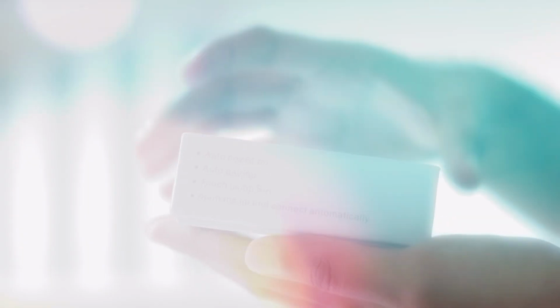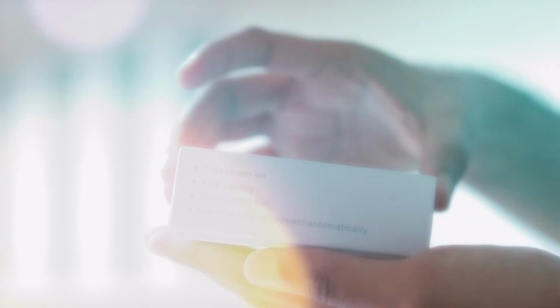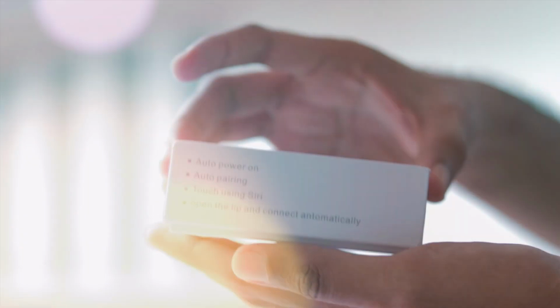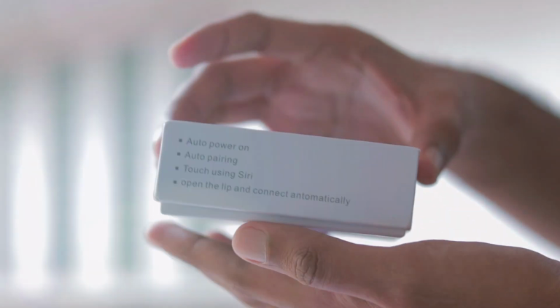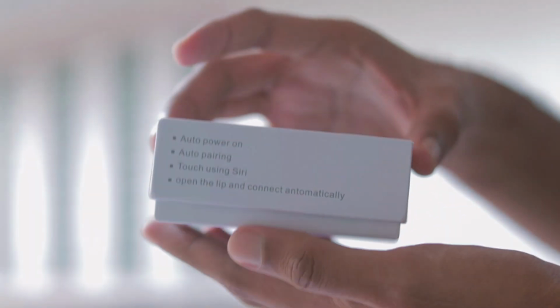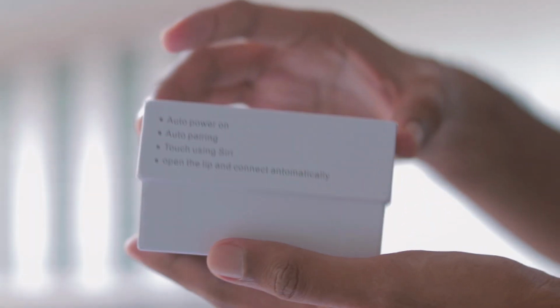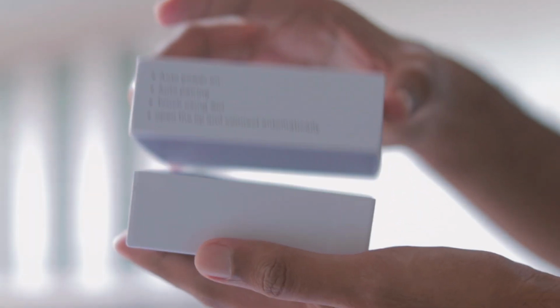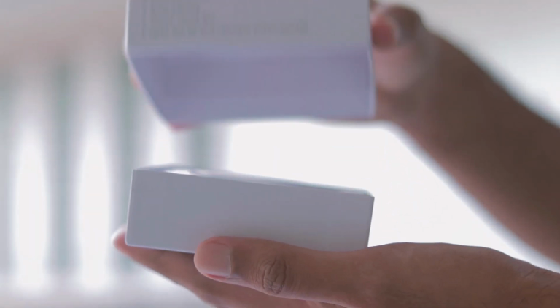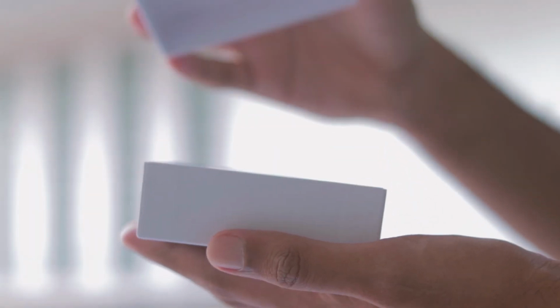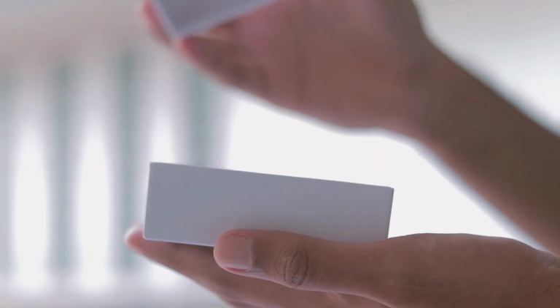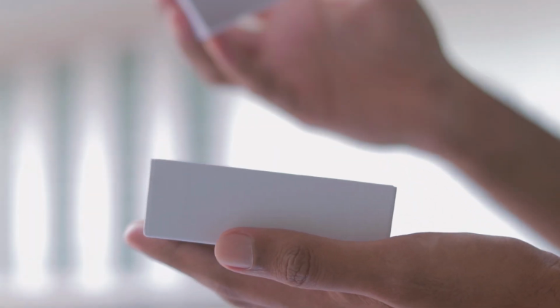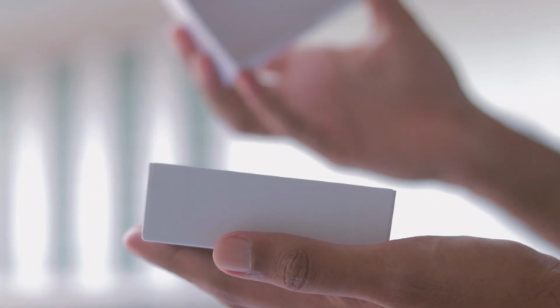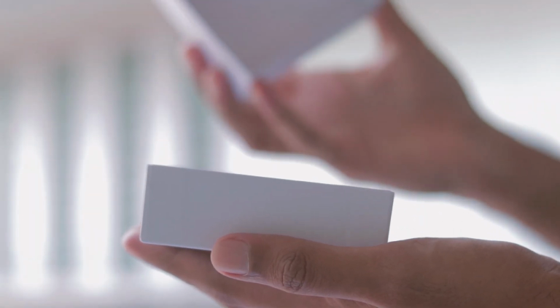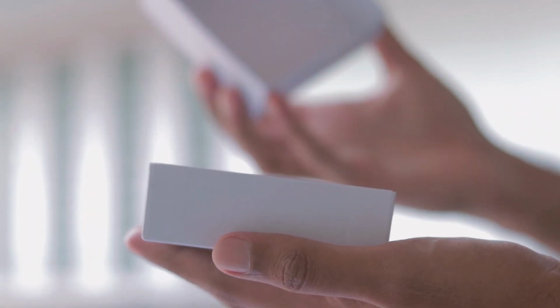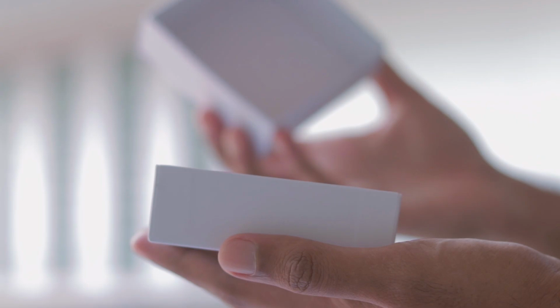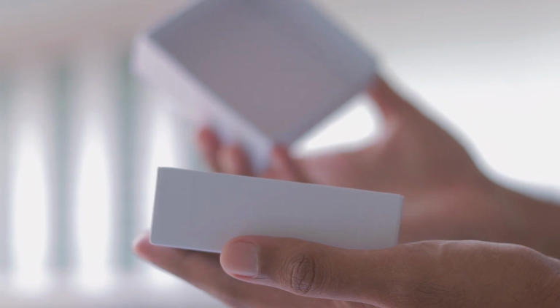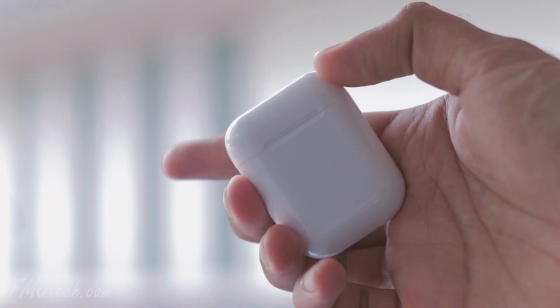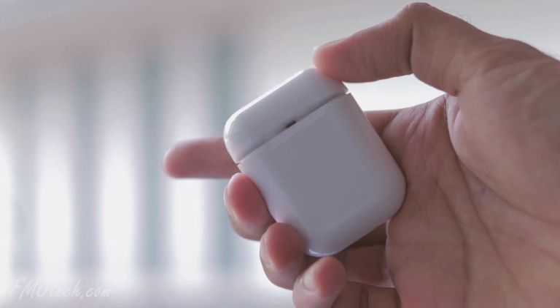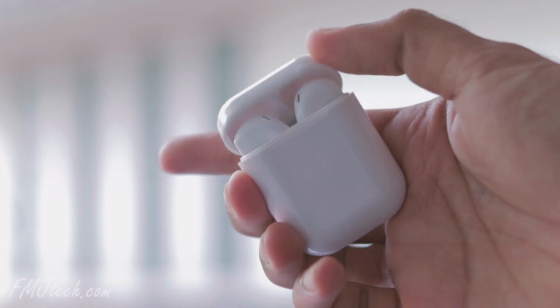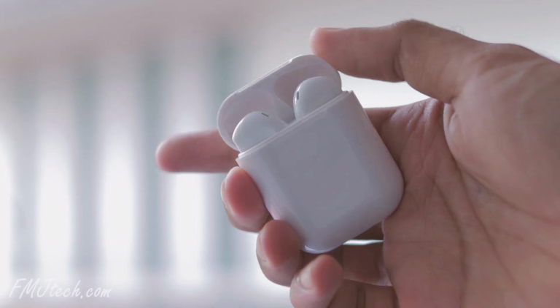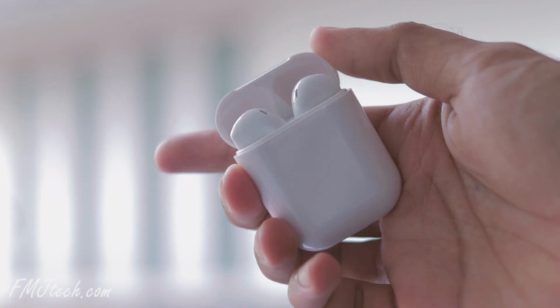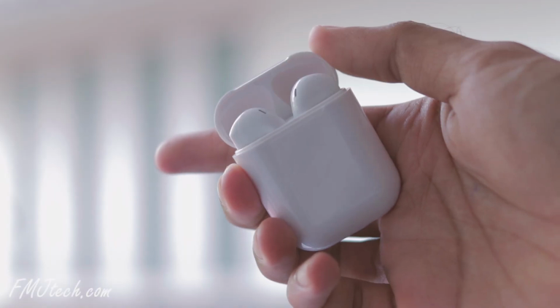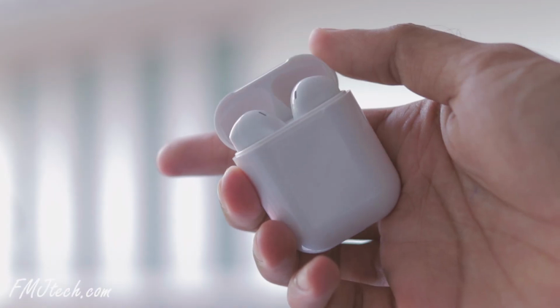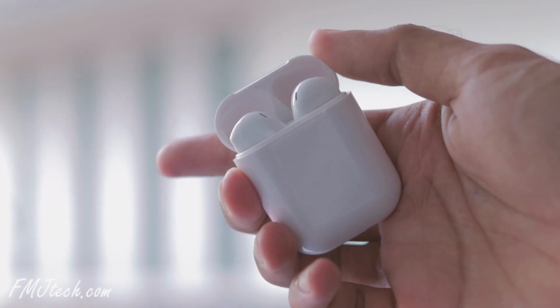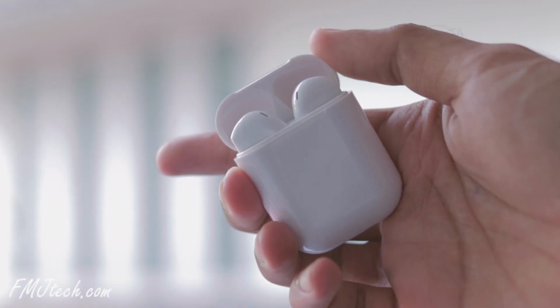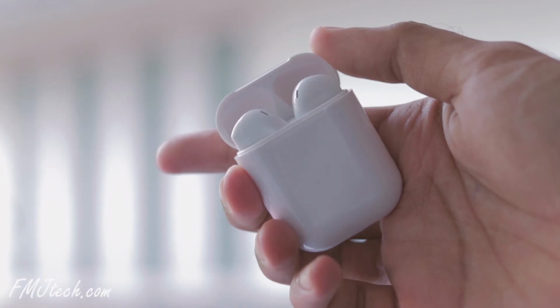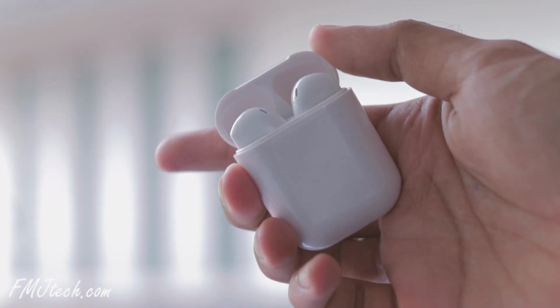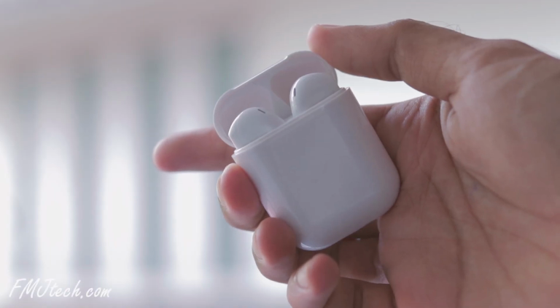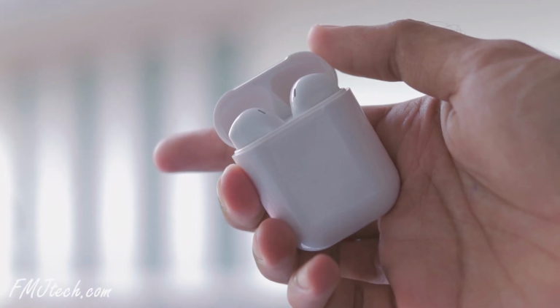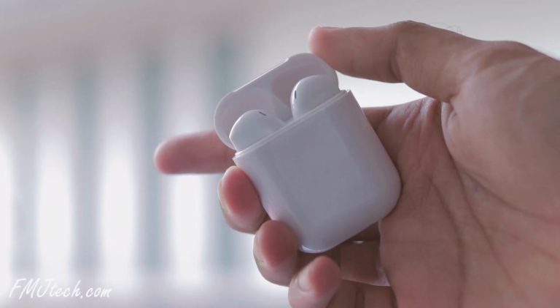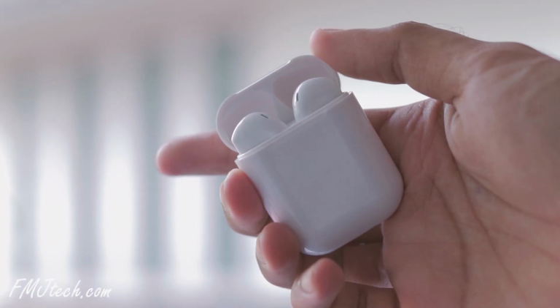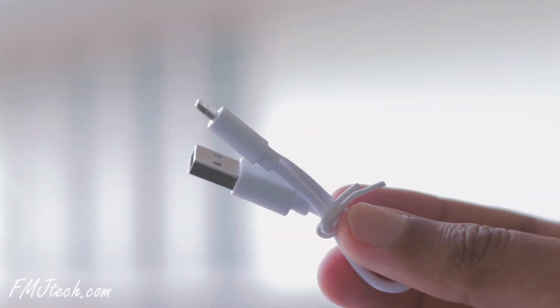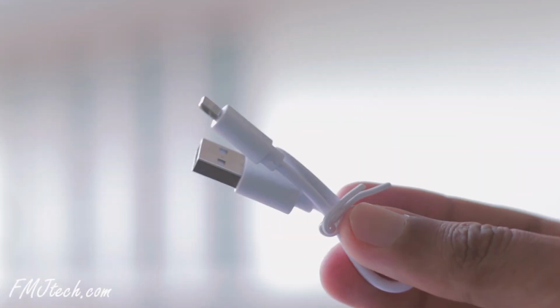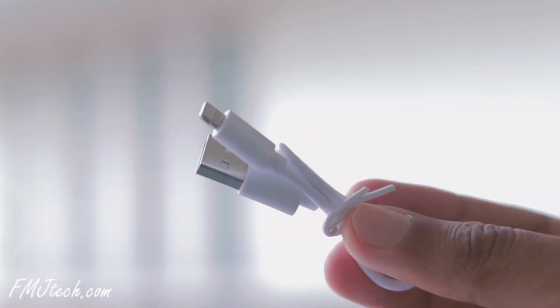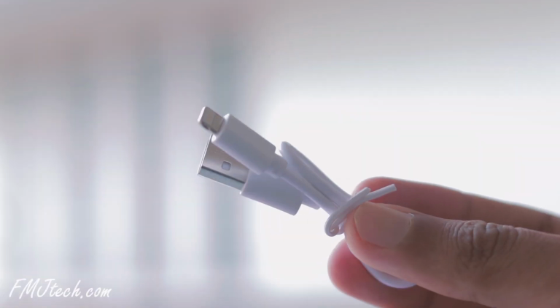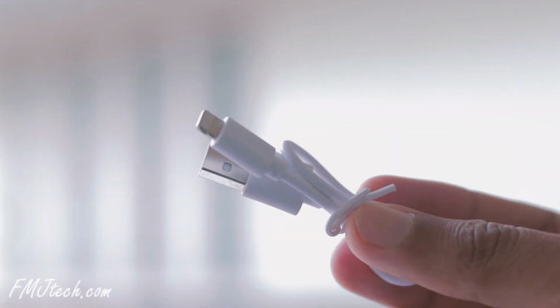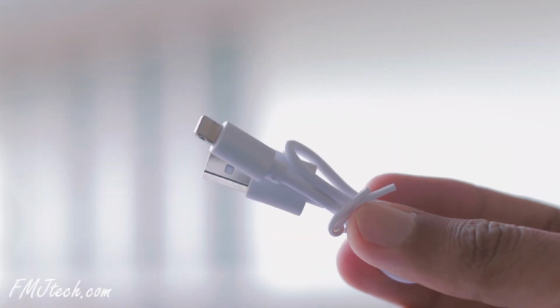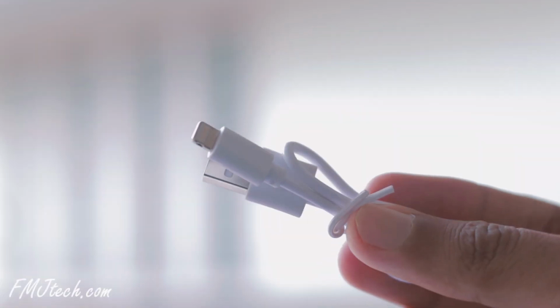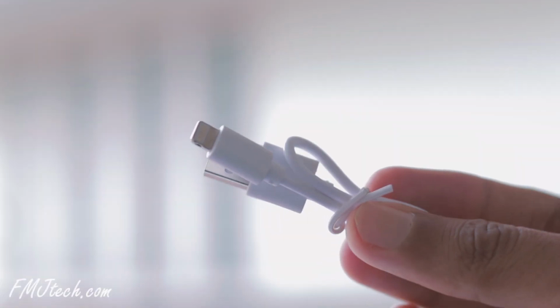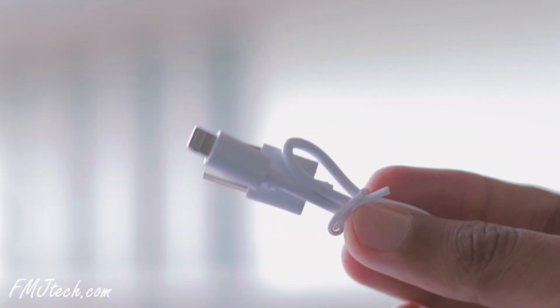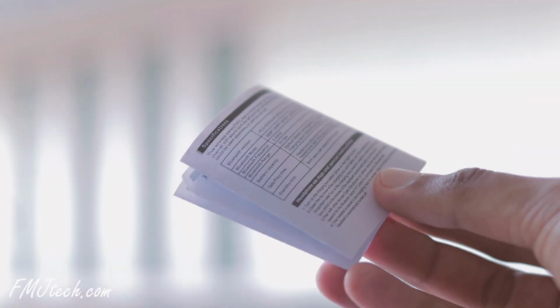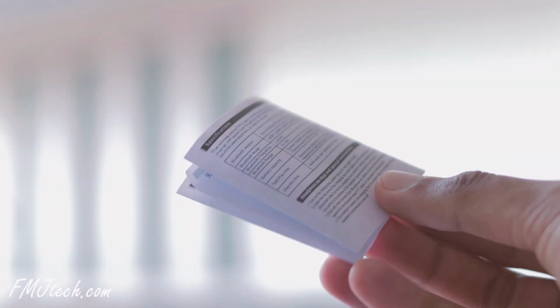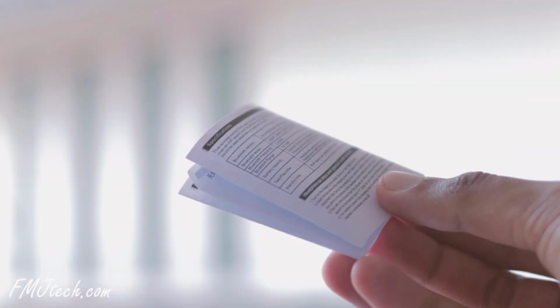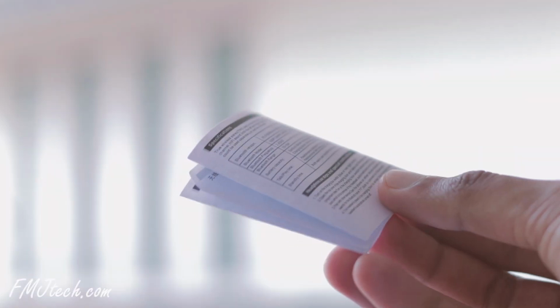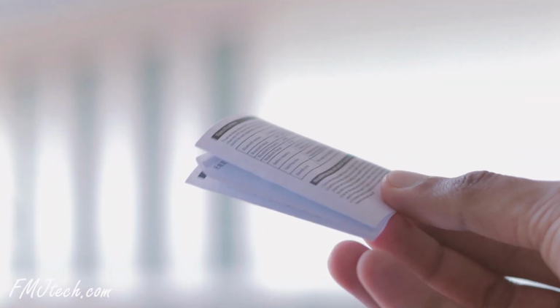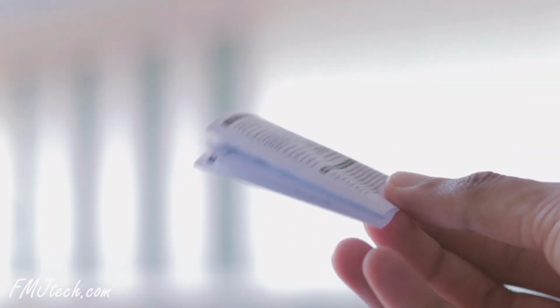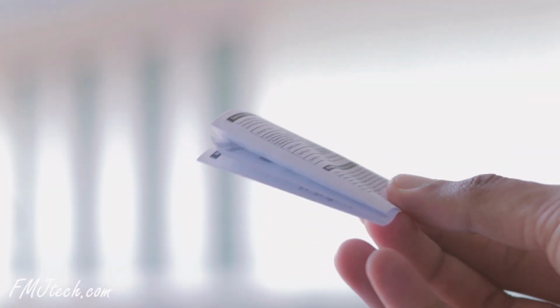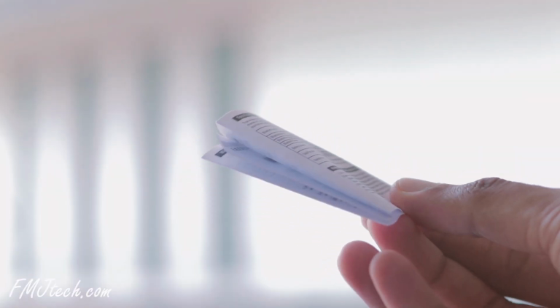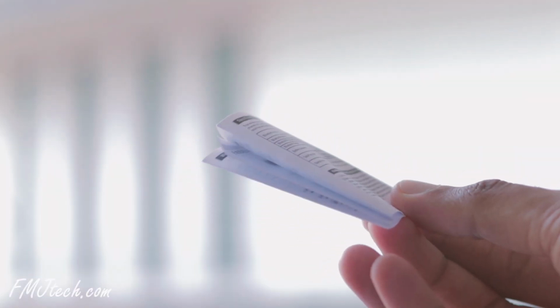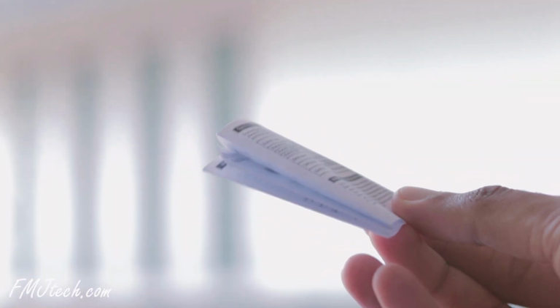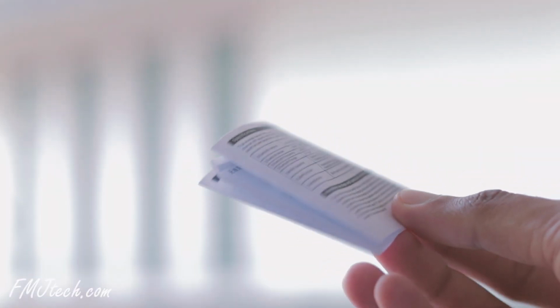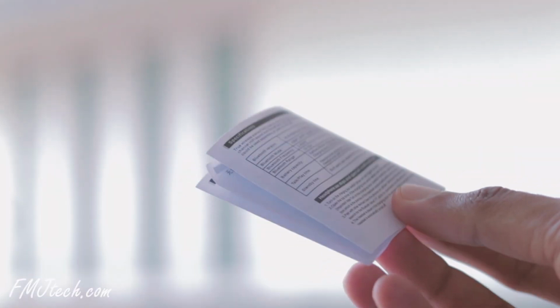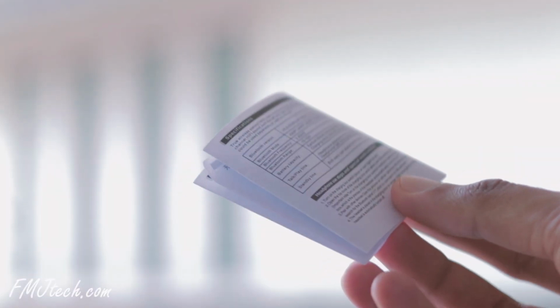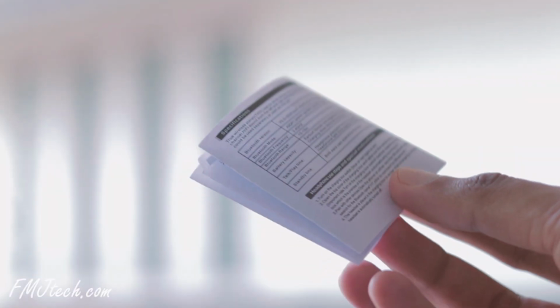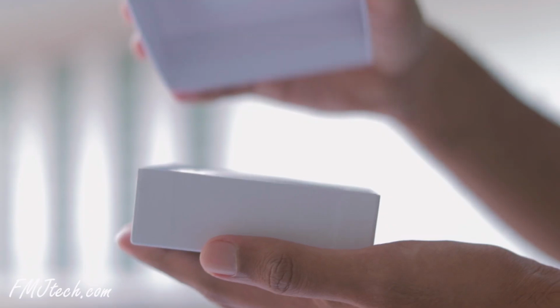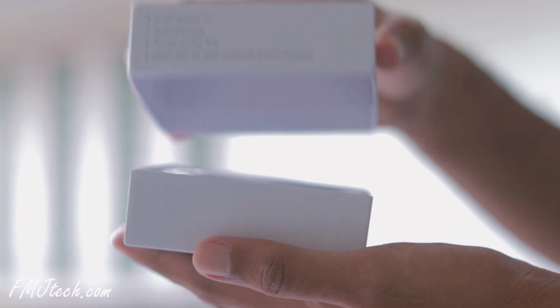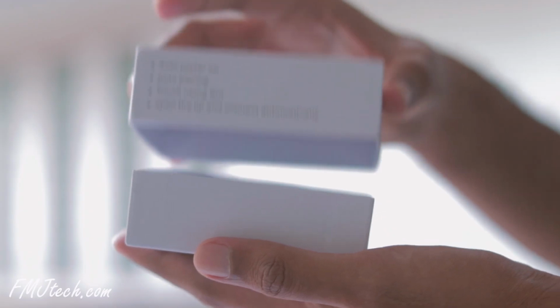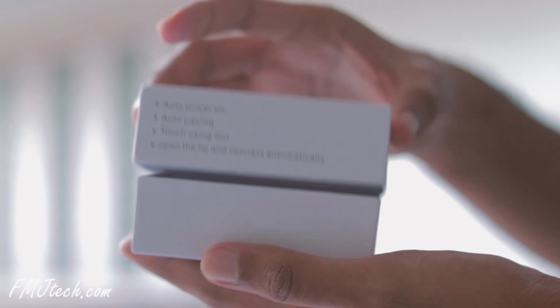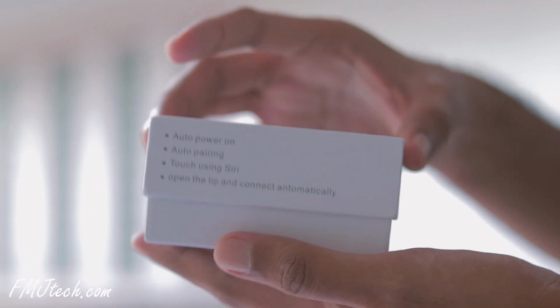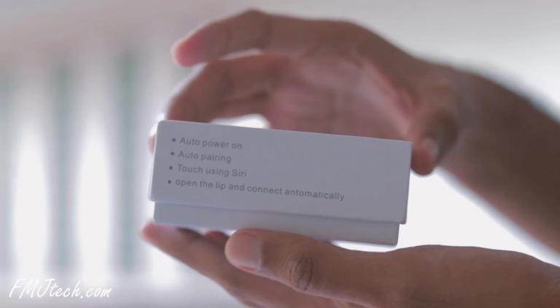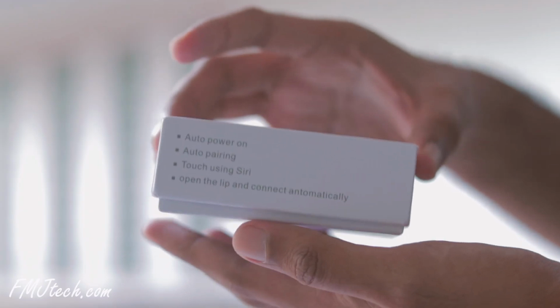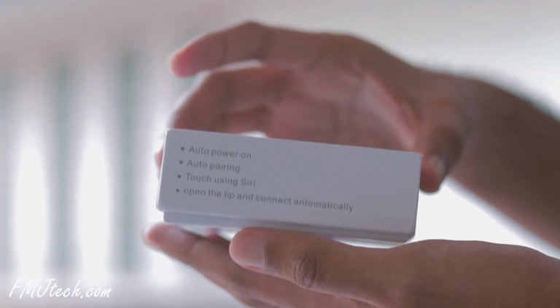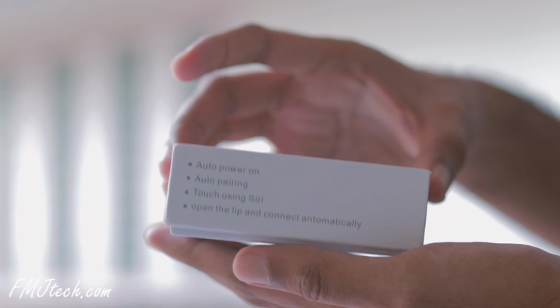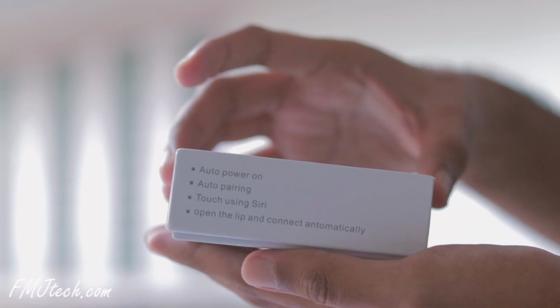Inside the box we get the AirPods with a charging case, a lightning cable, and an instruction manual. That's all for the box.